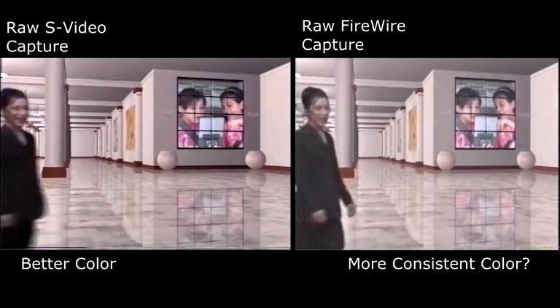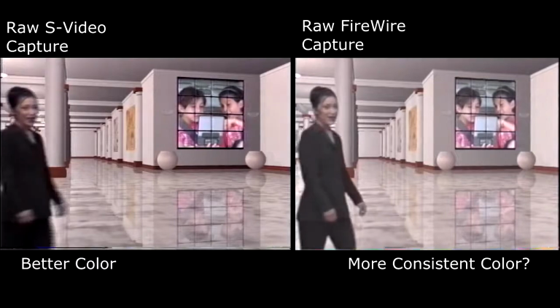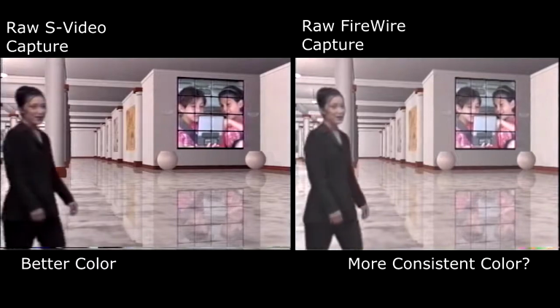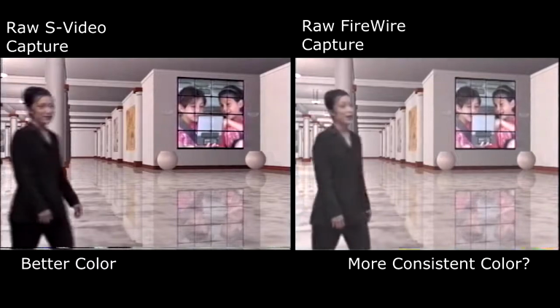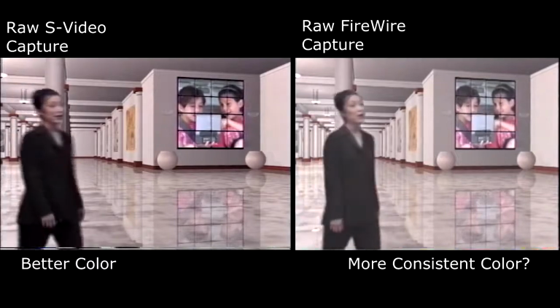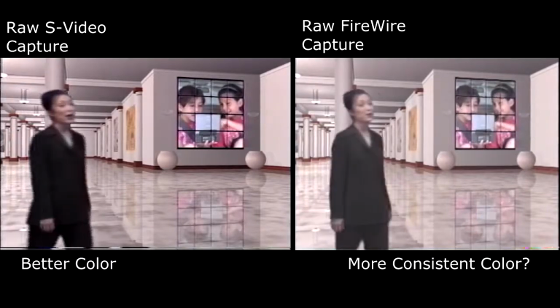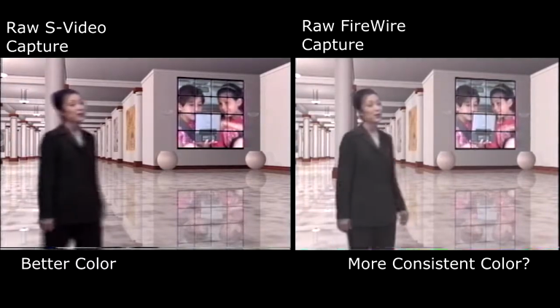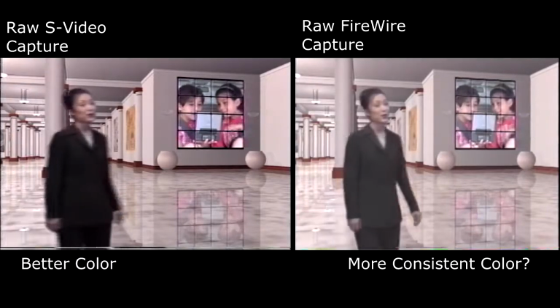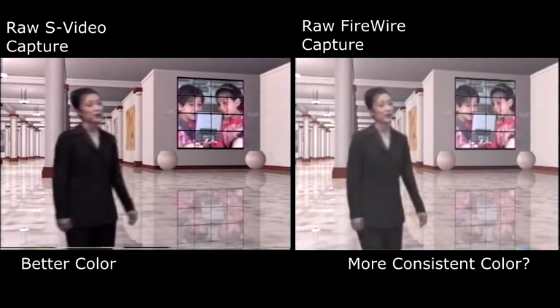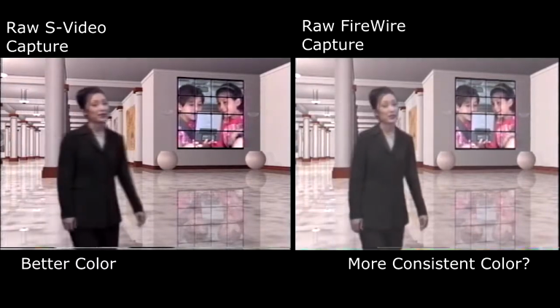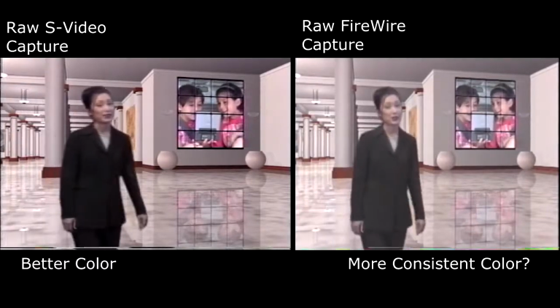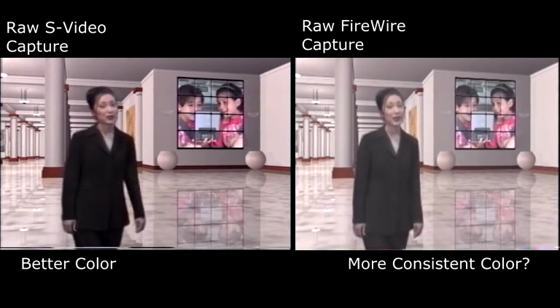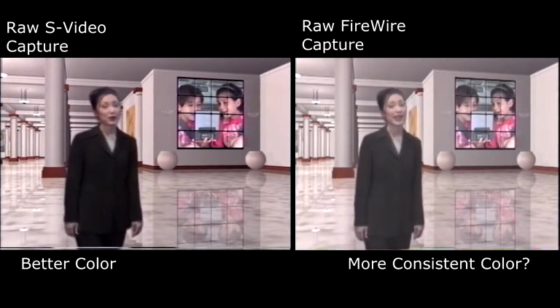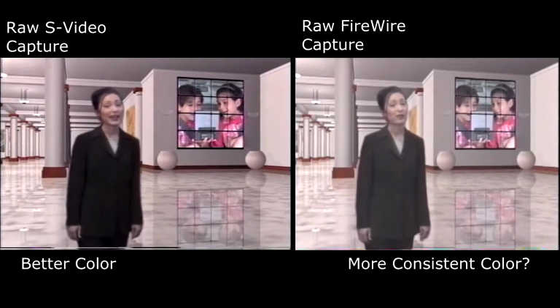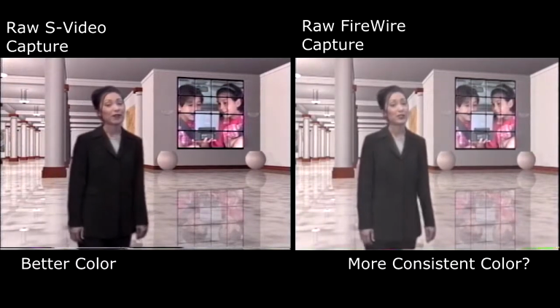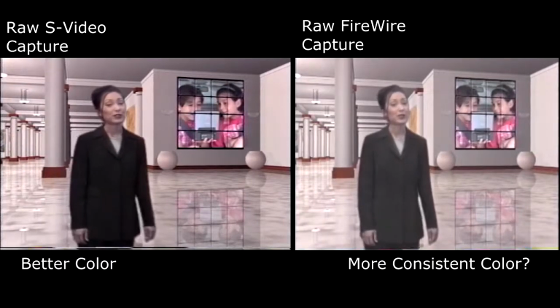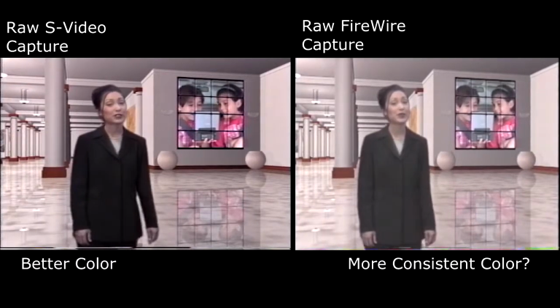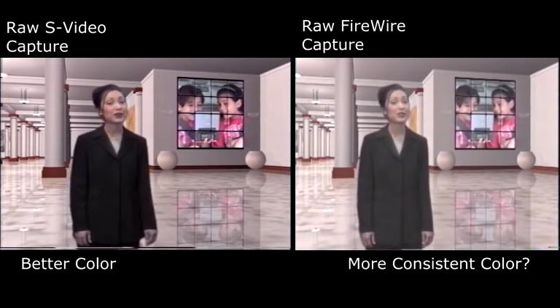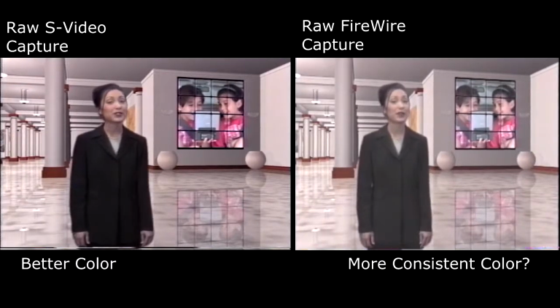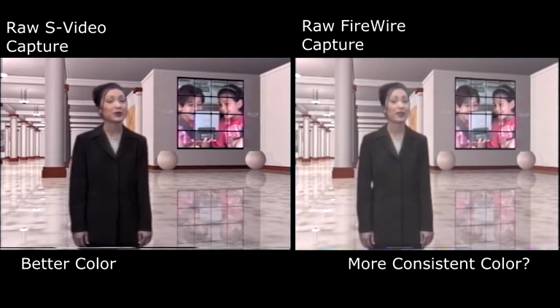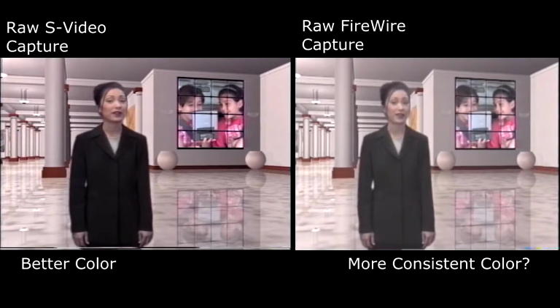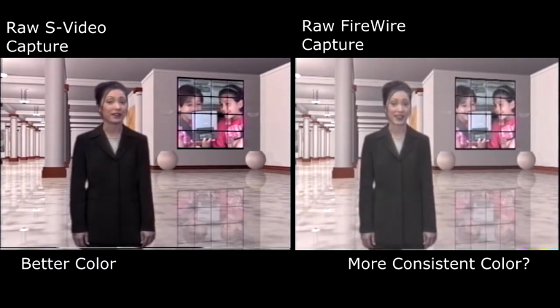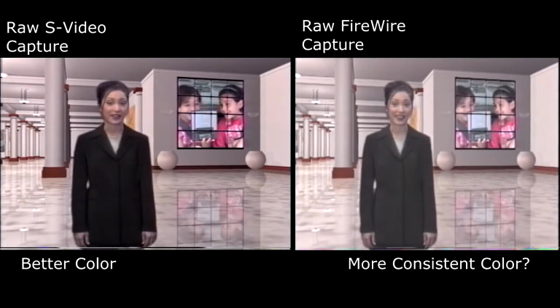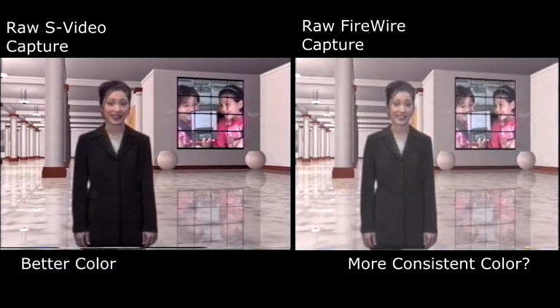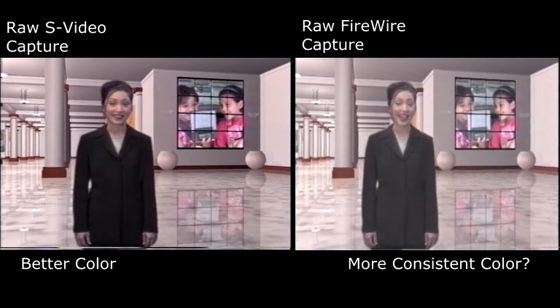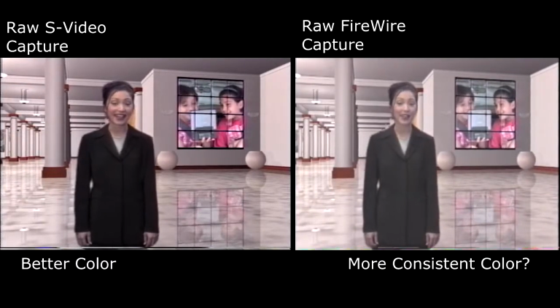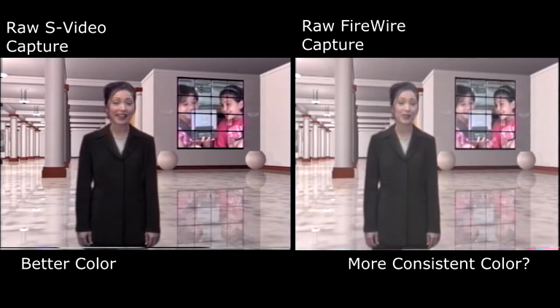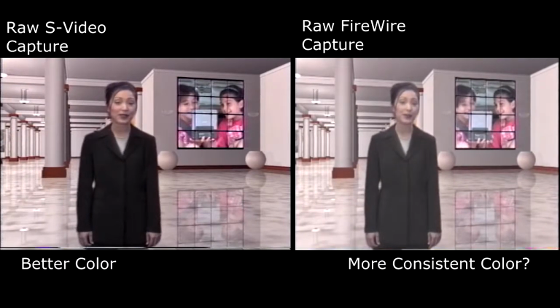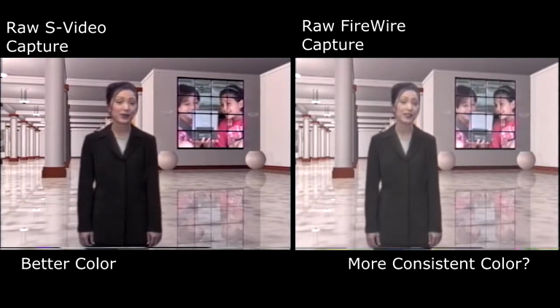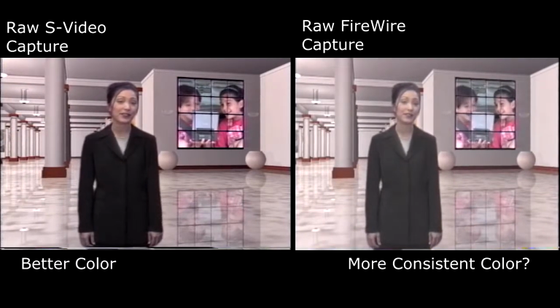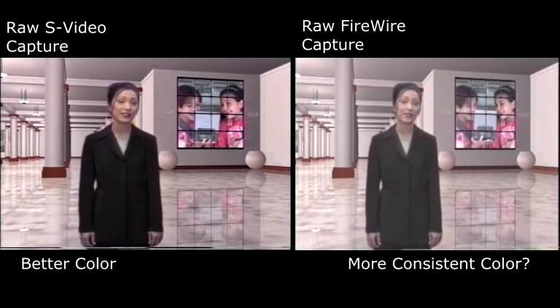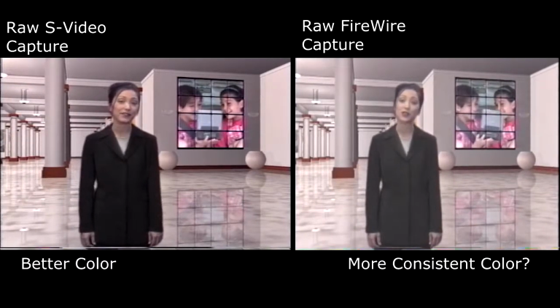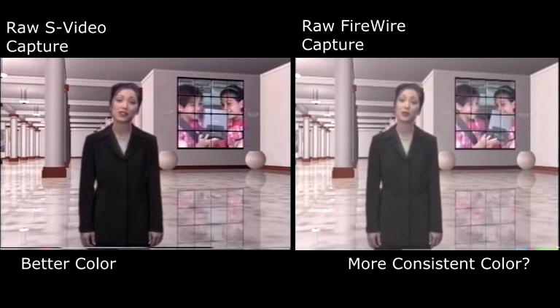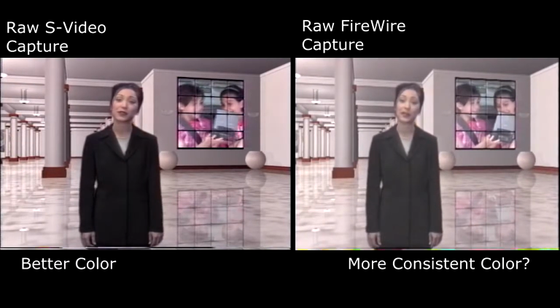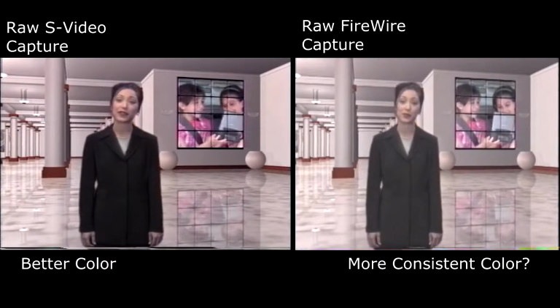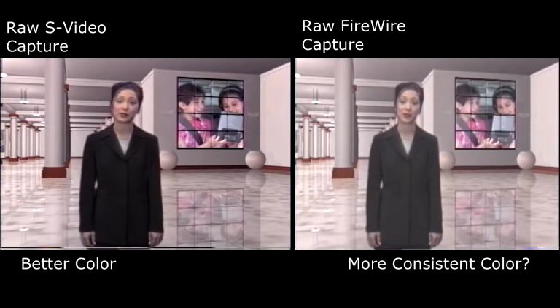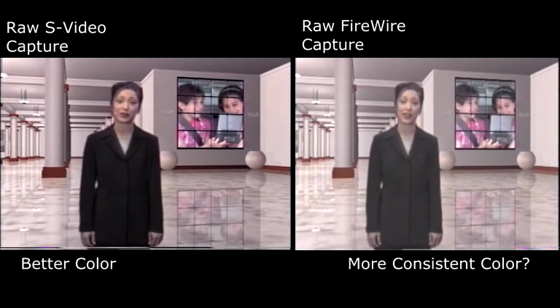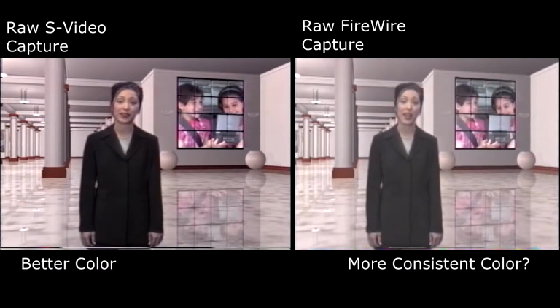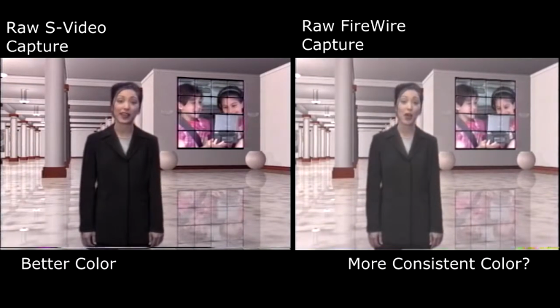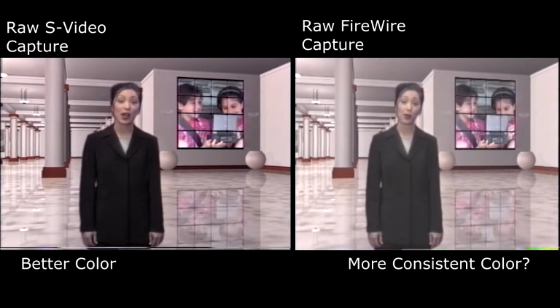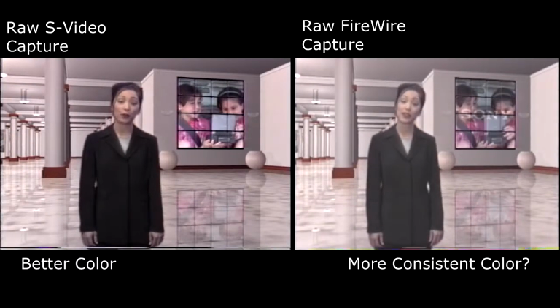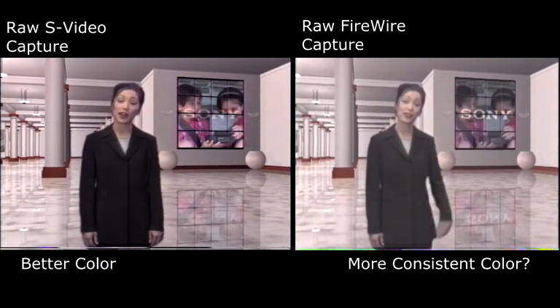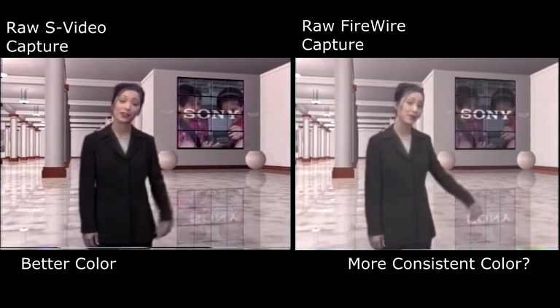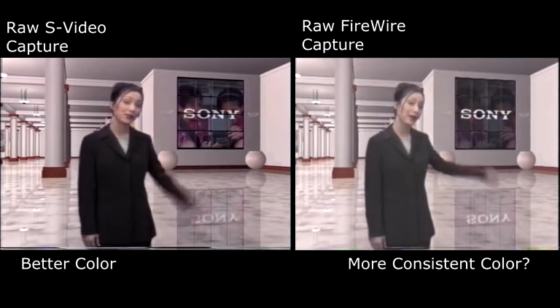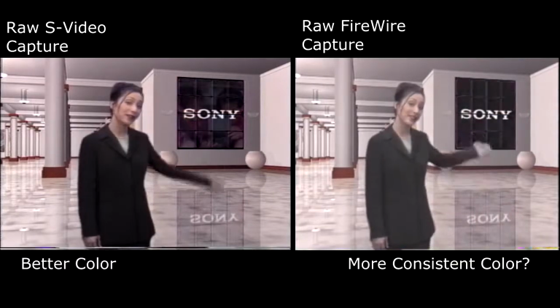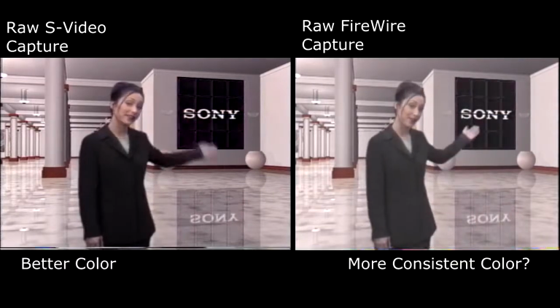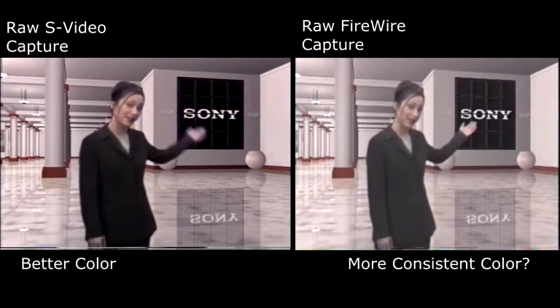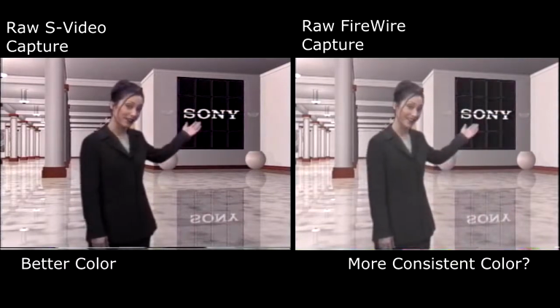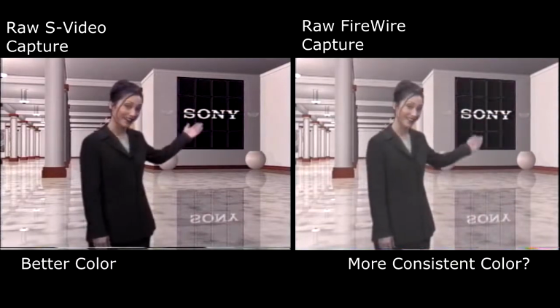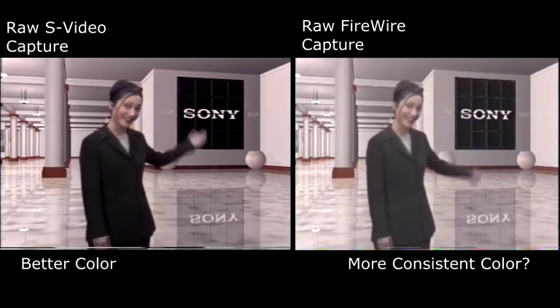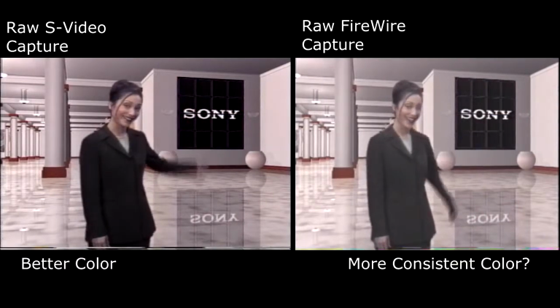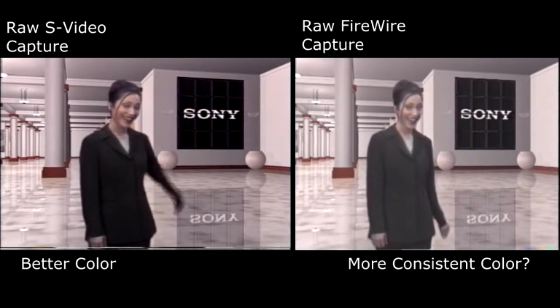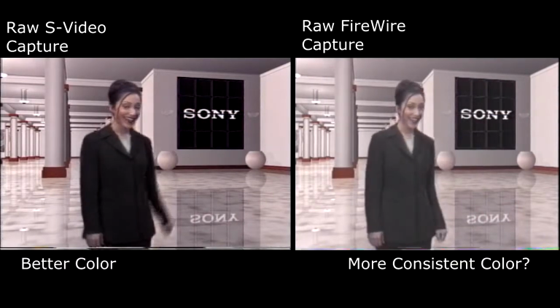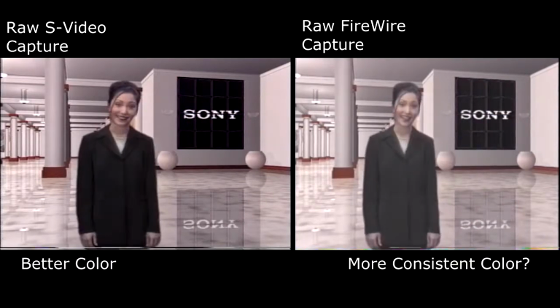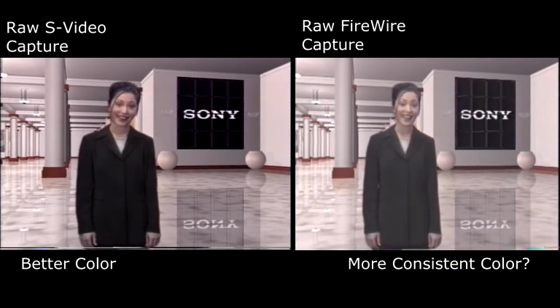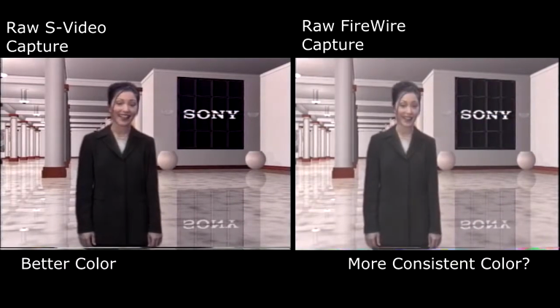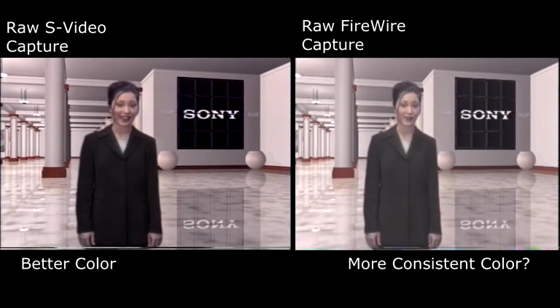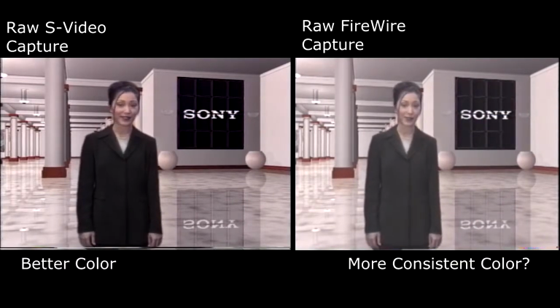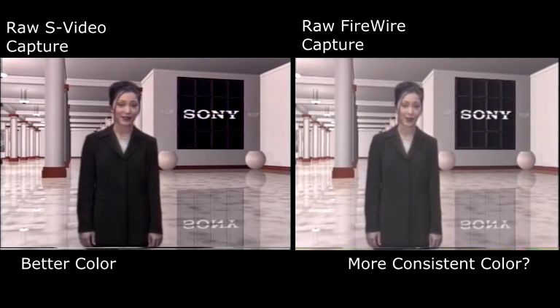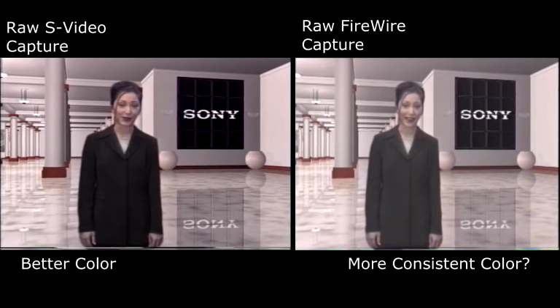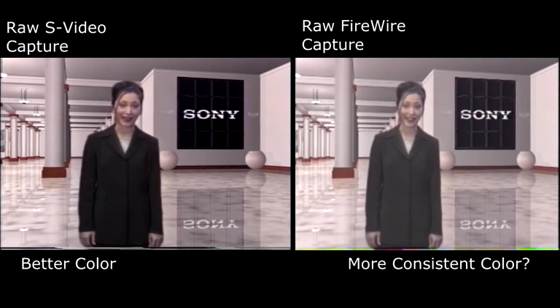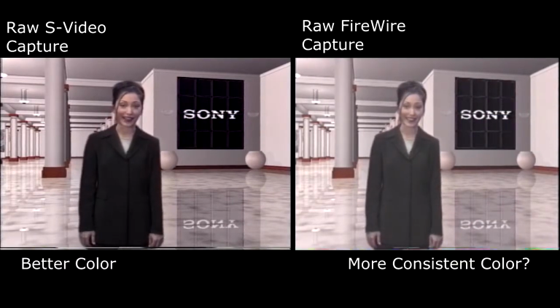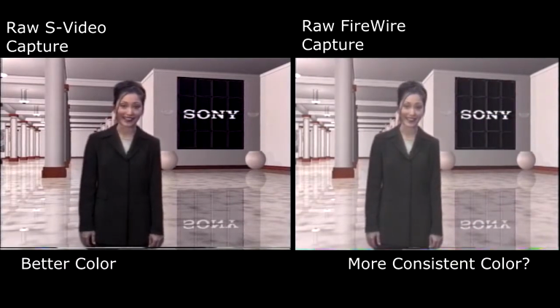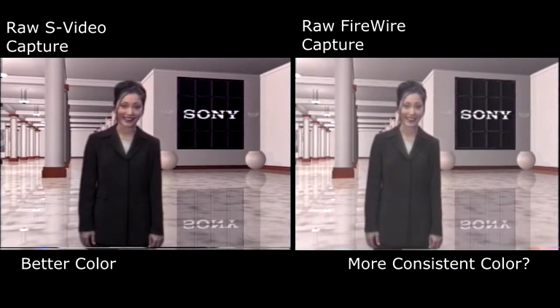We hope that you have enjoyed our short tour of the exciting world of visual imagery brought to you by Sony. Thanks for joining us.